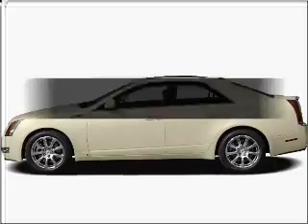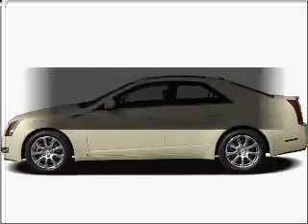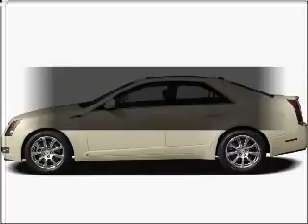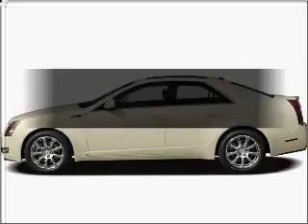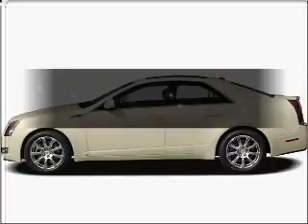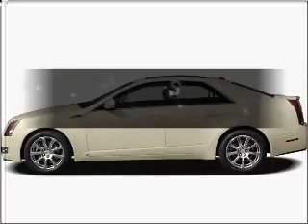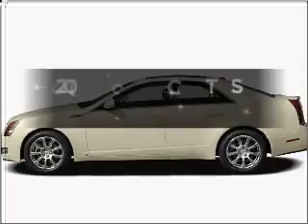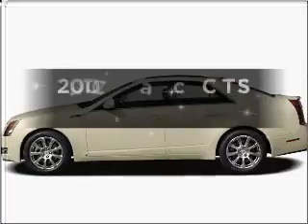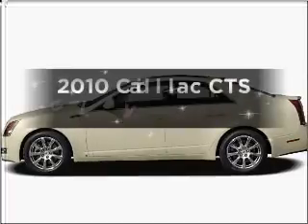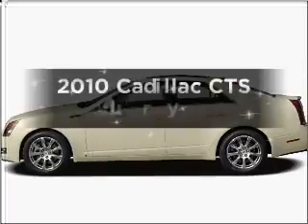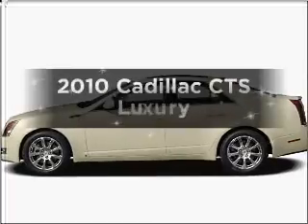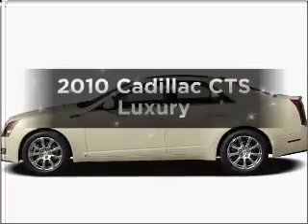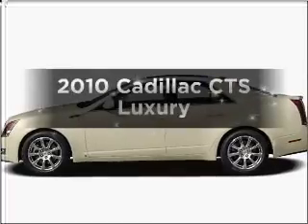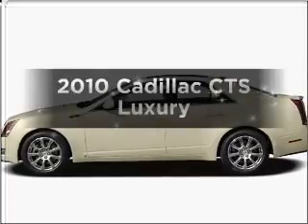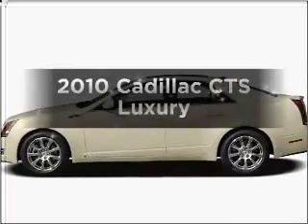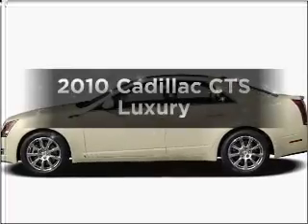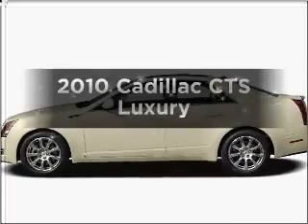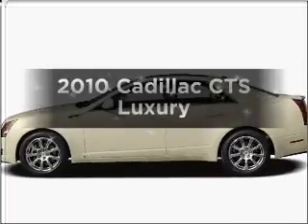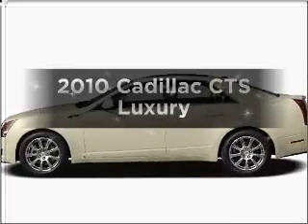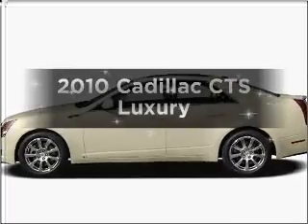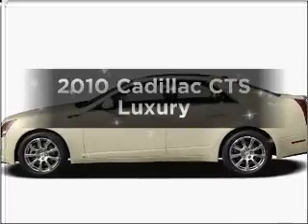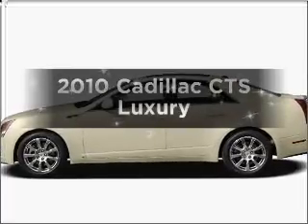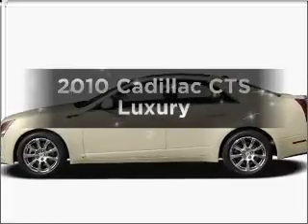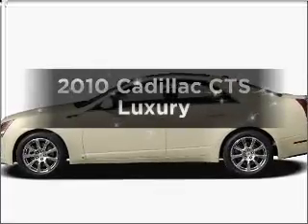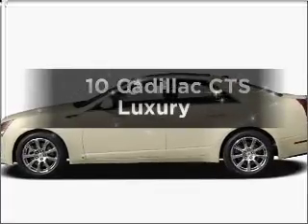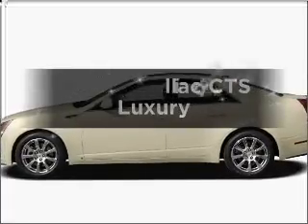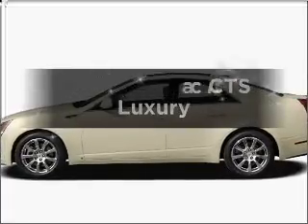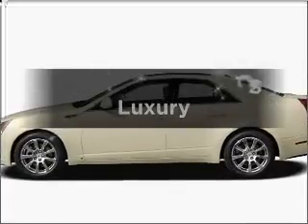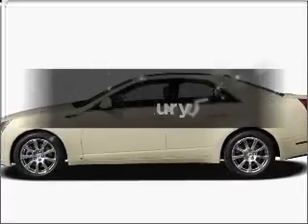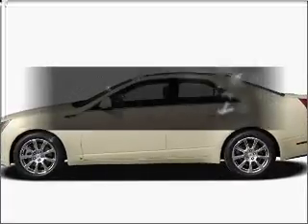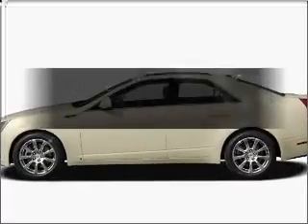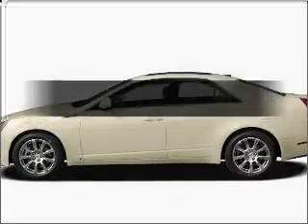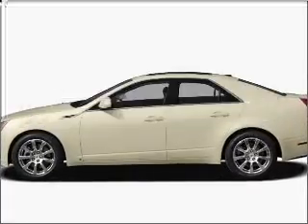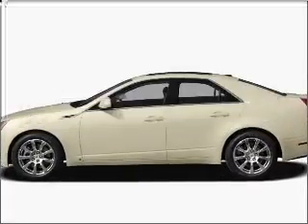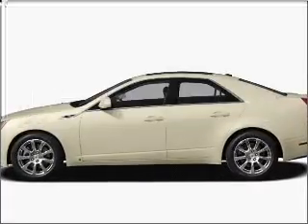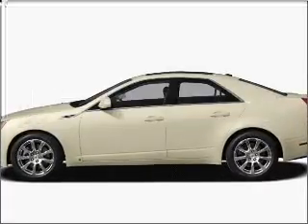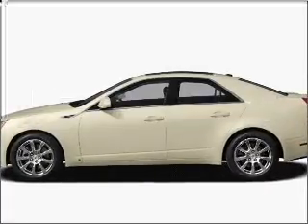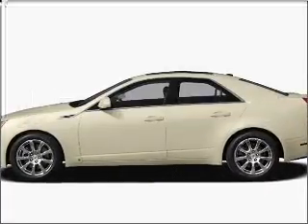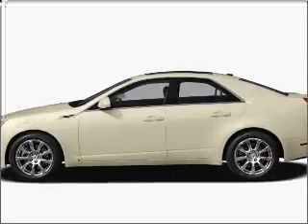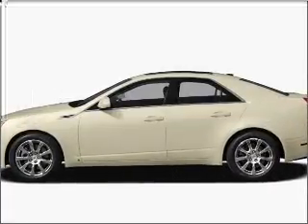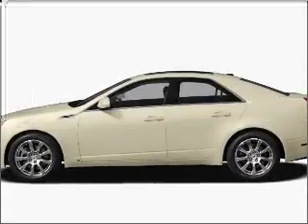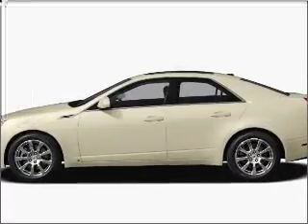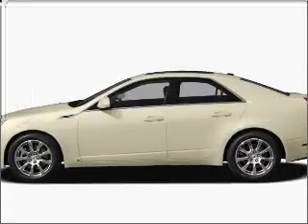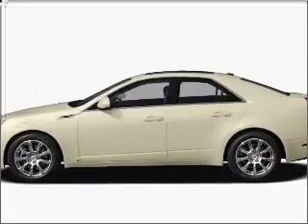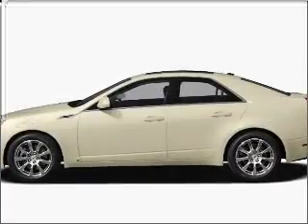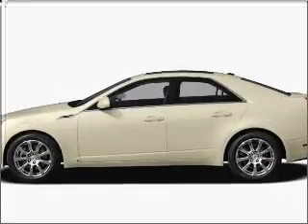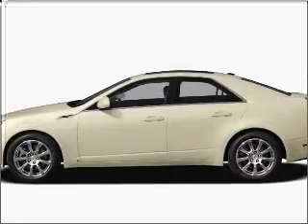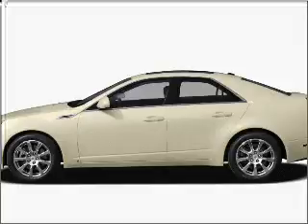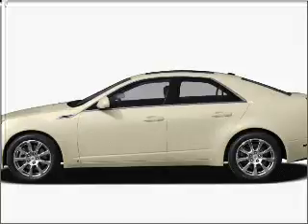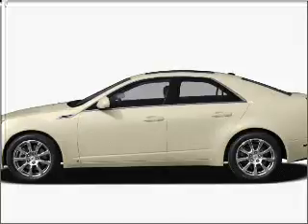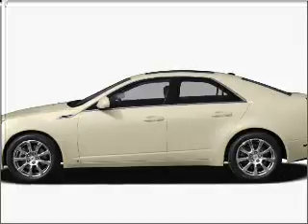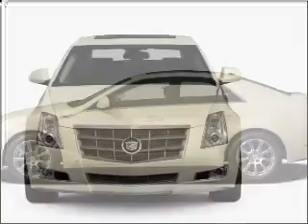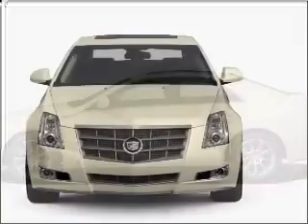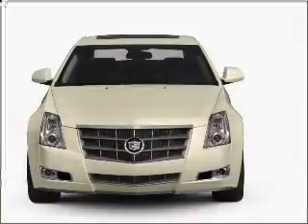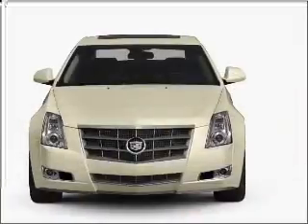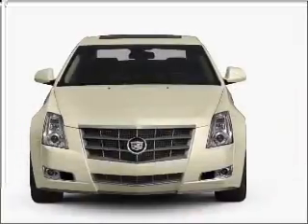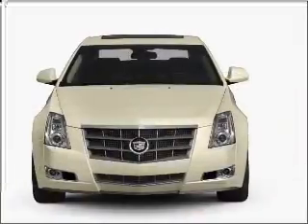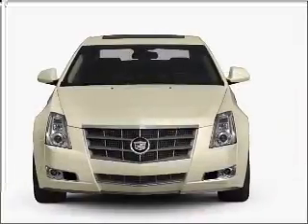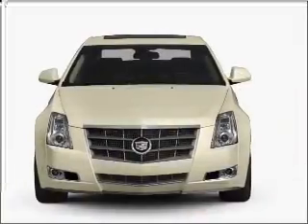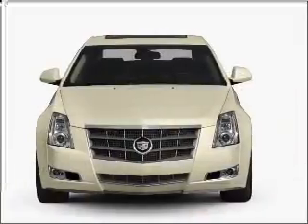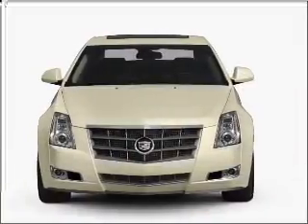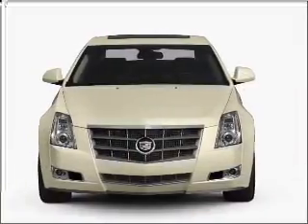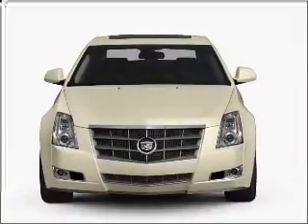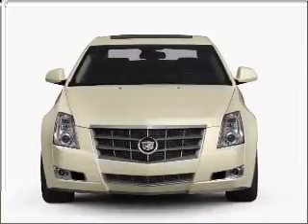Get noticed in this 2010 Cadillac CTS. Travel the roads in style and comfort in this great vehicle.